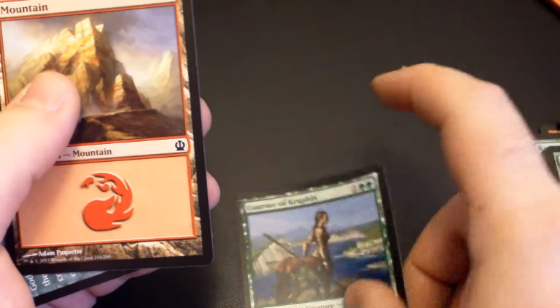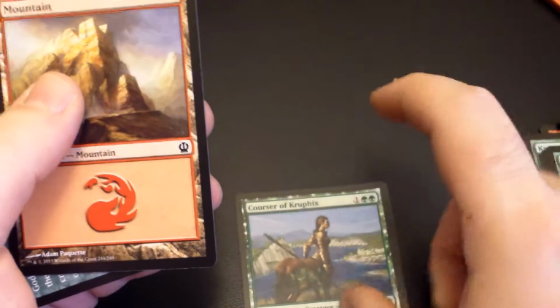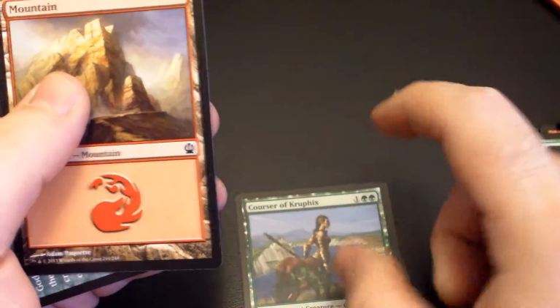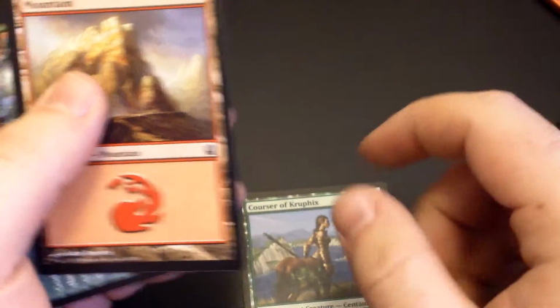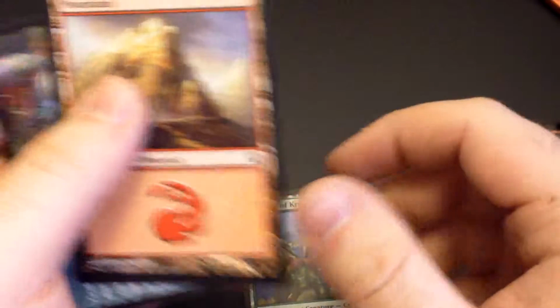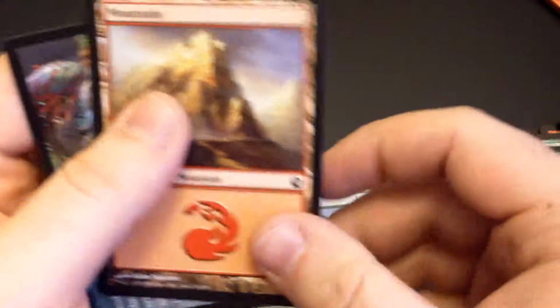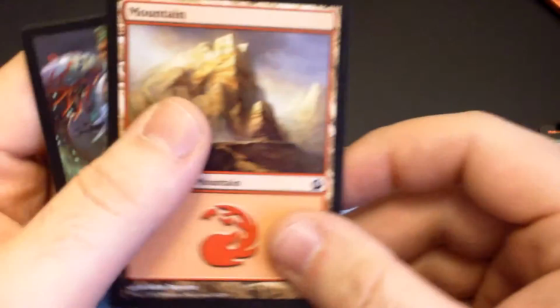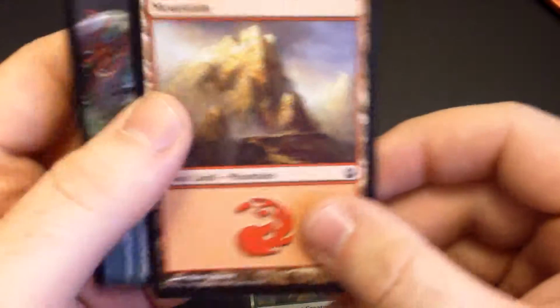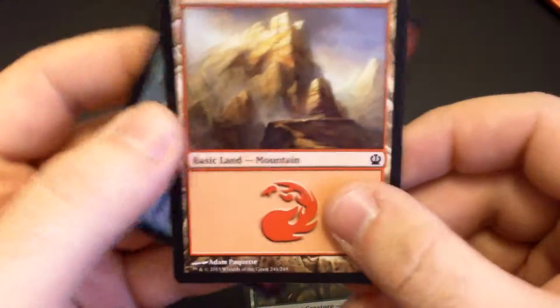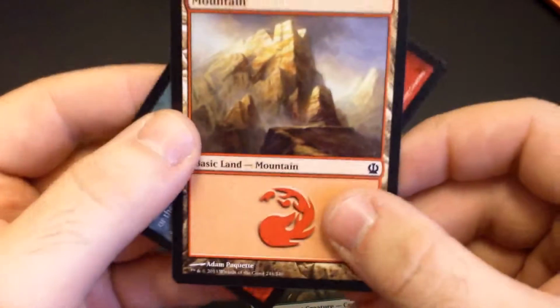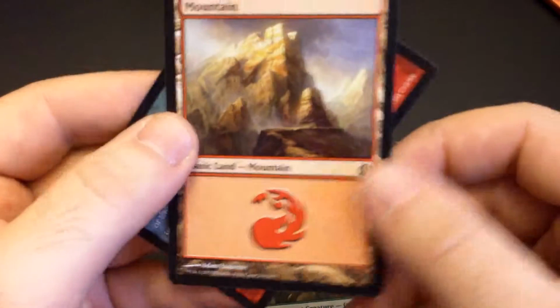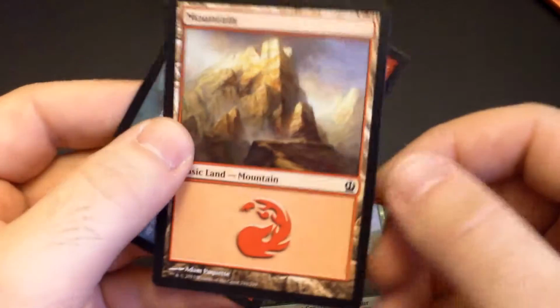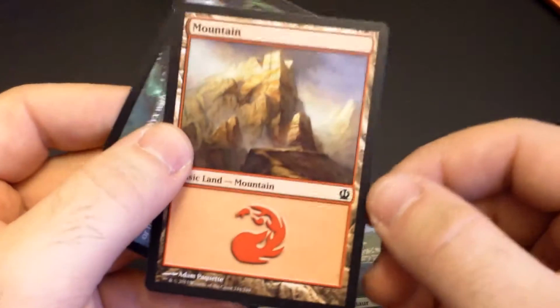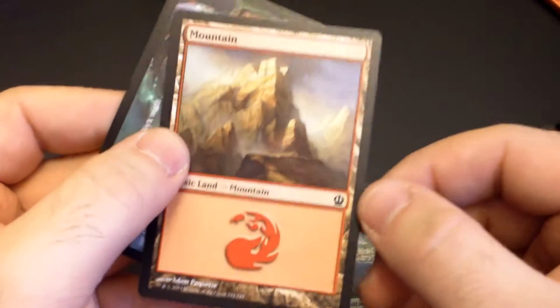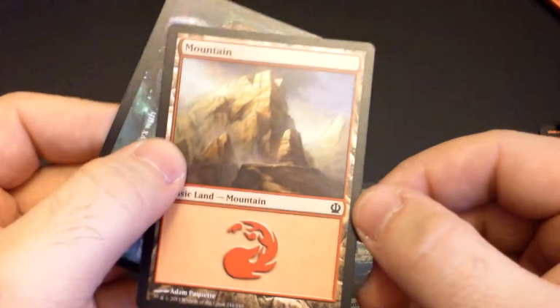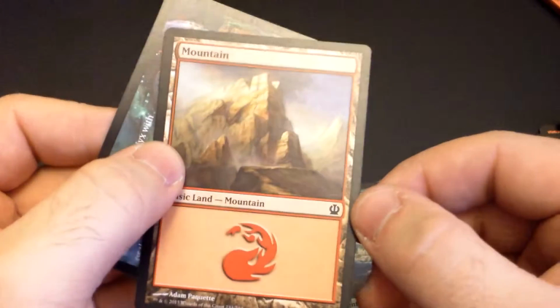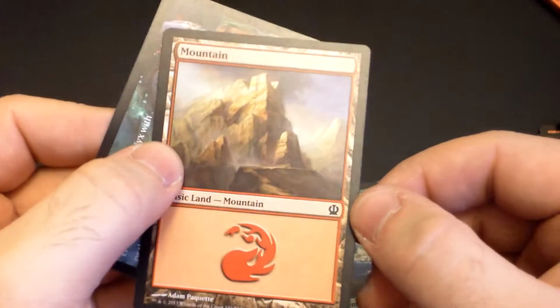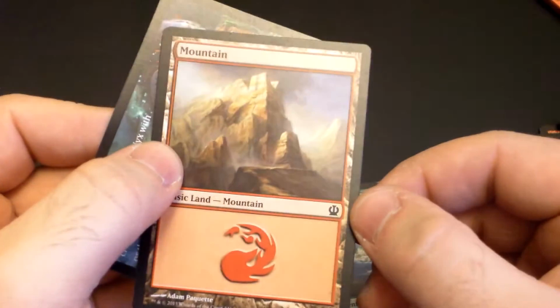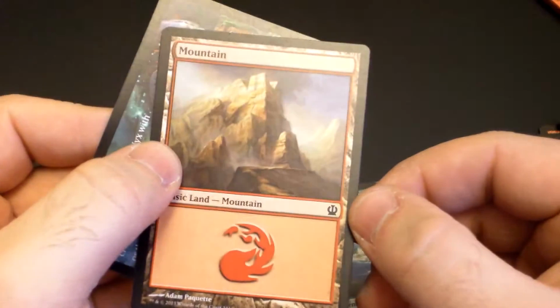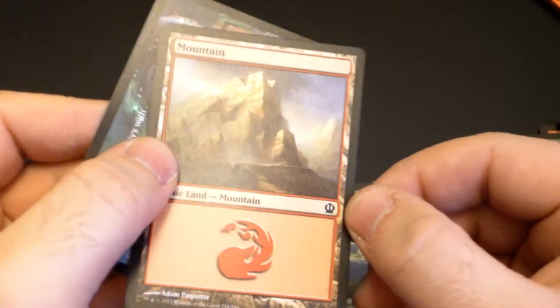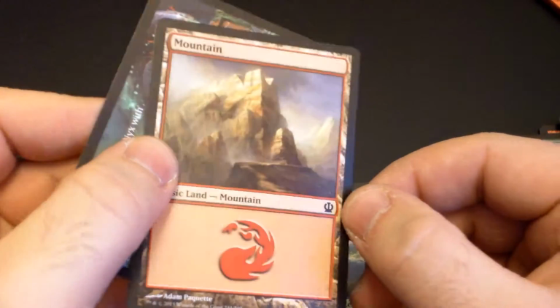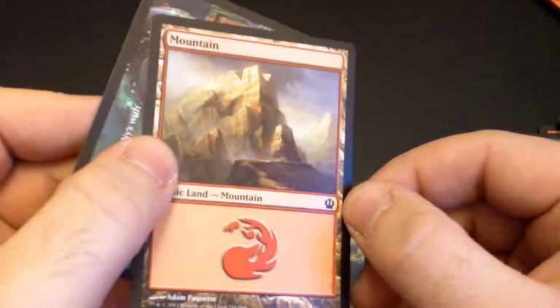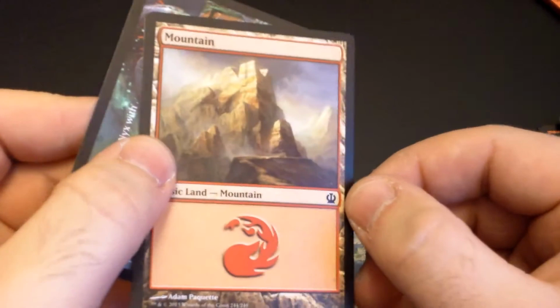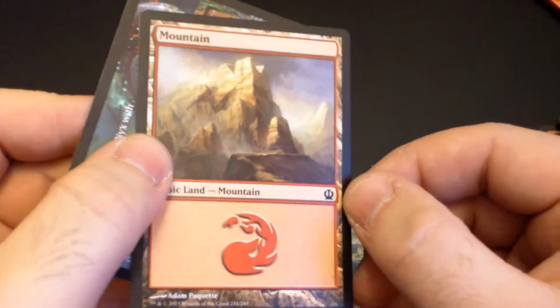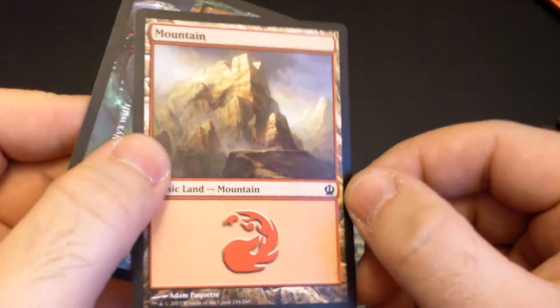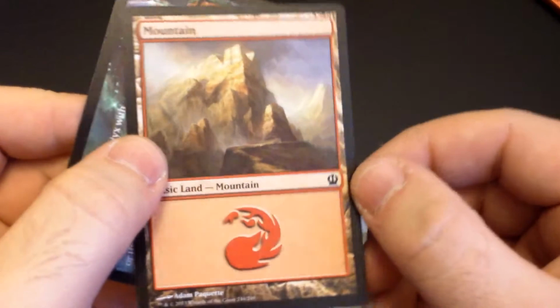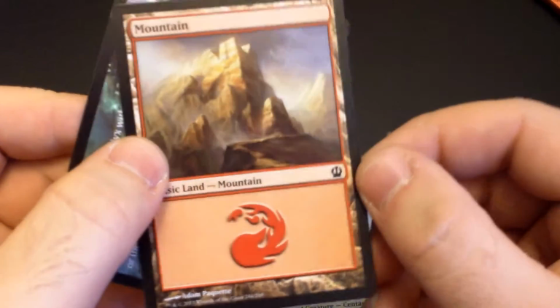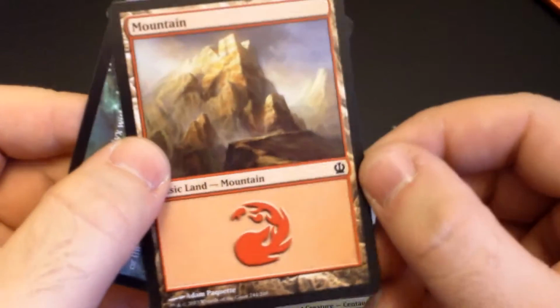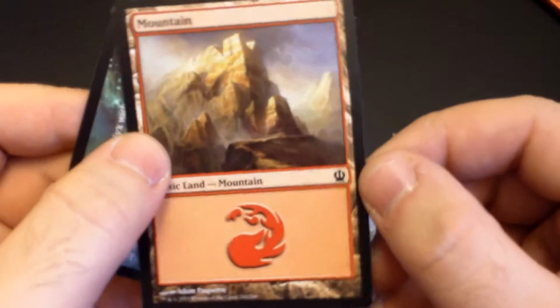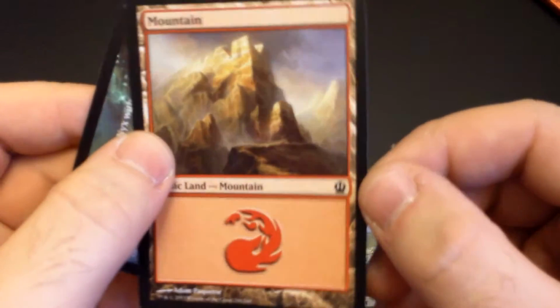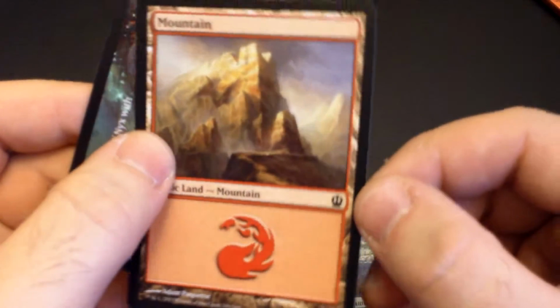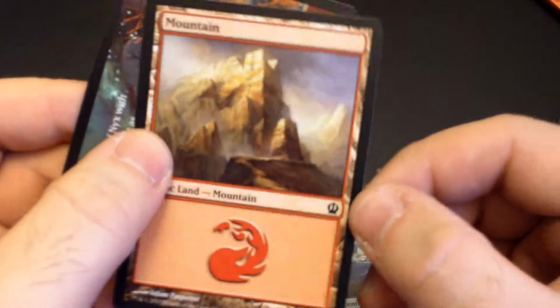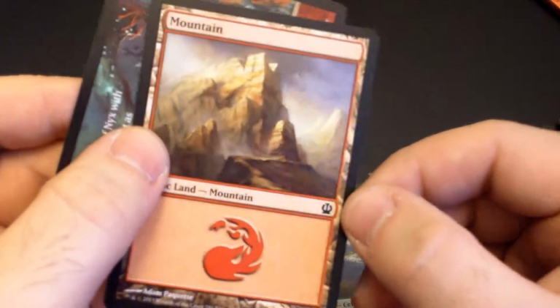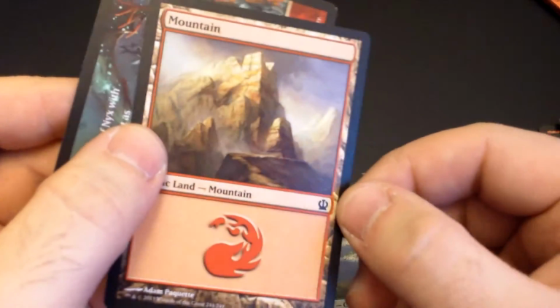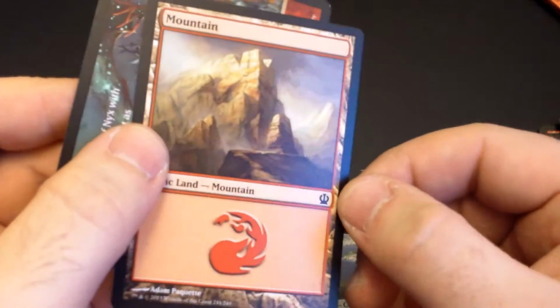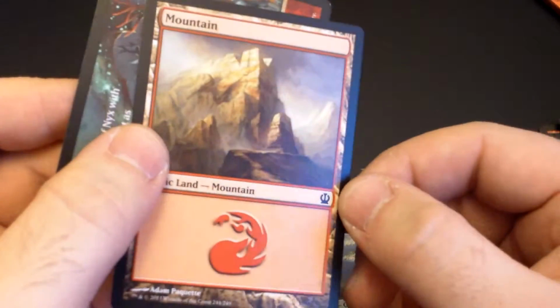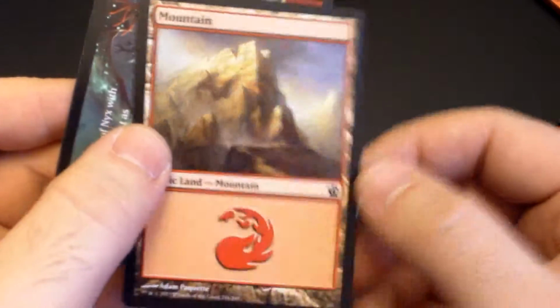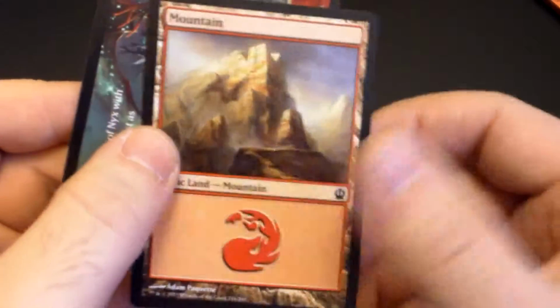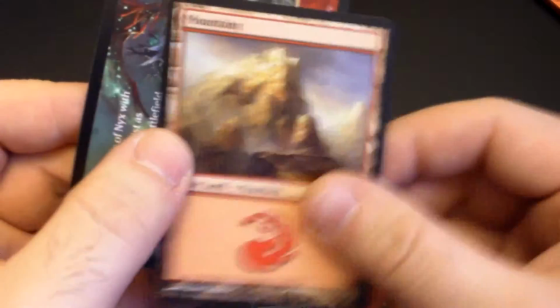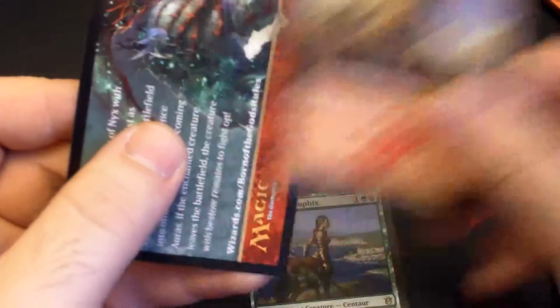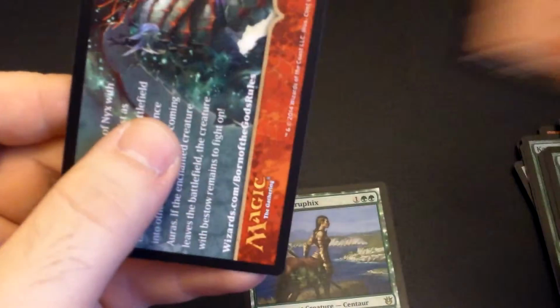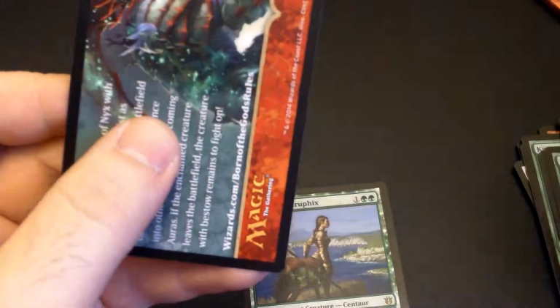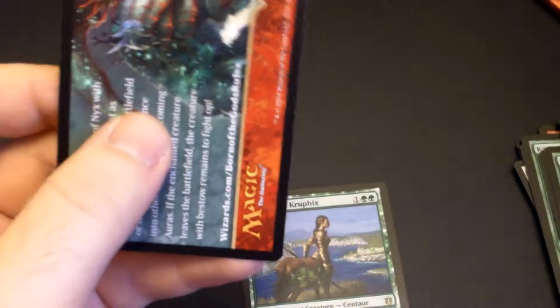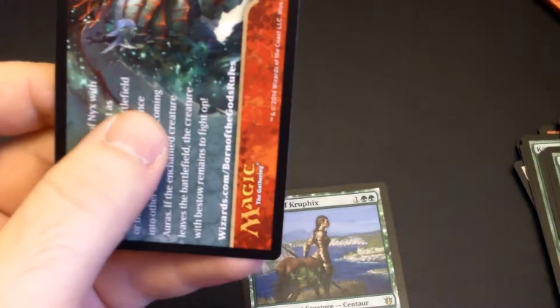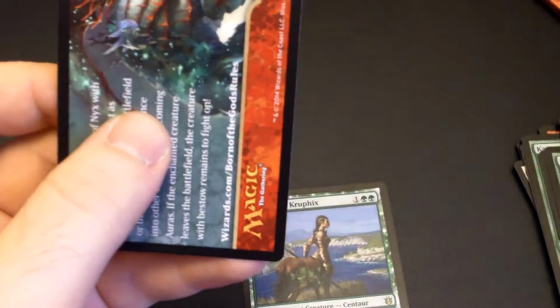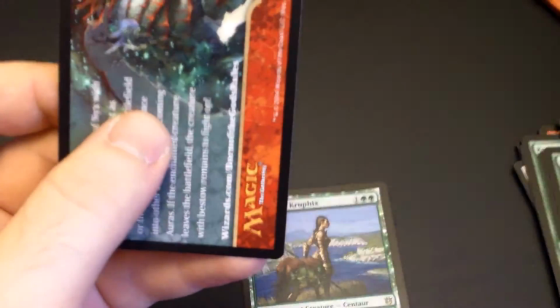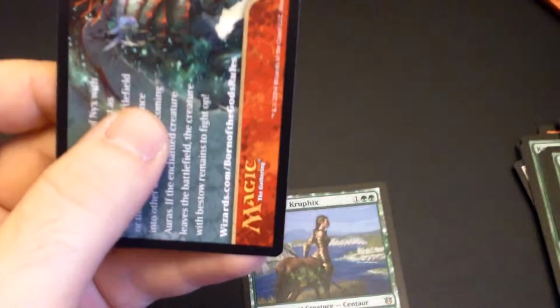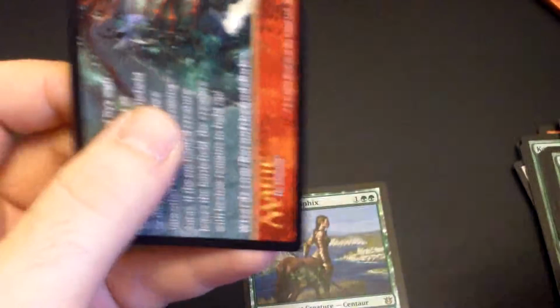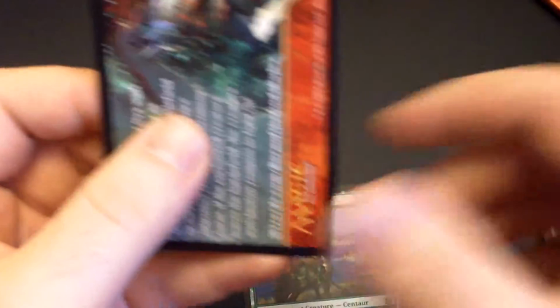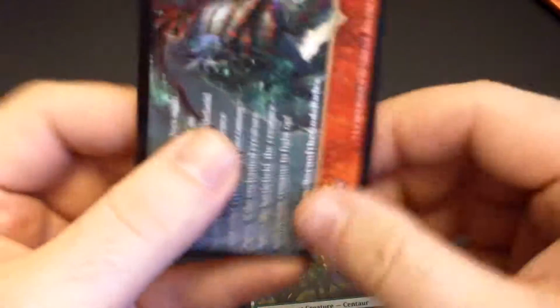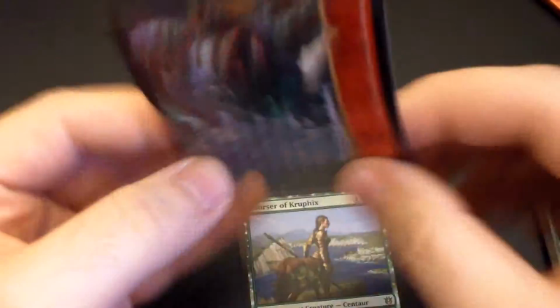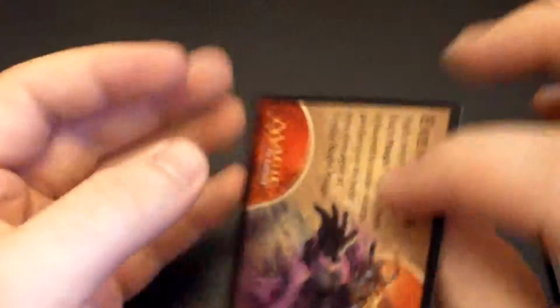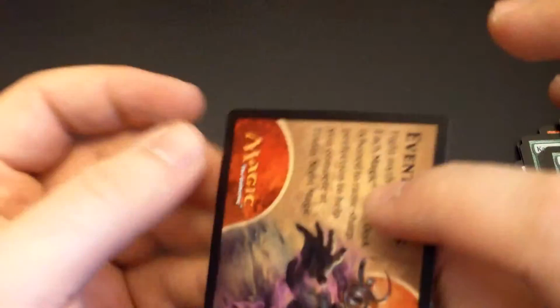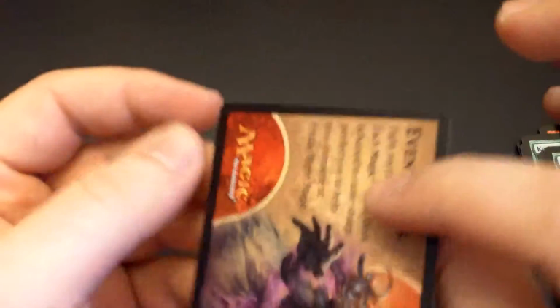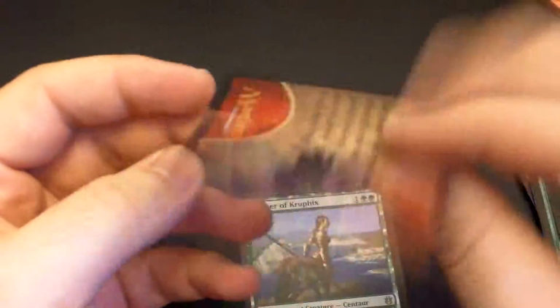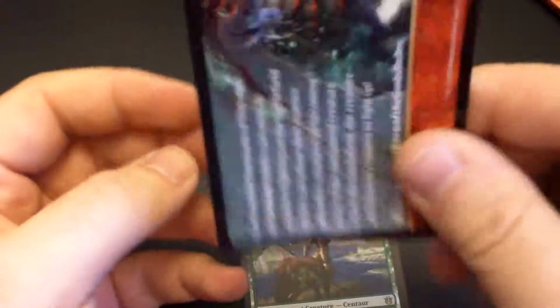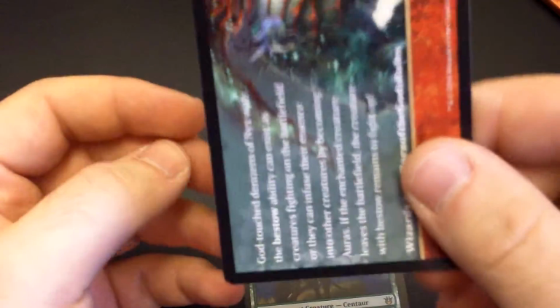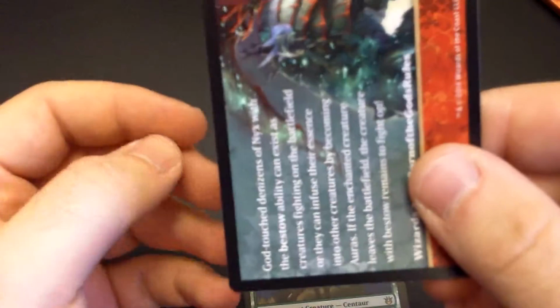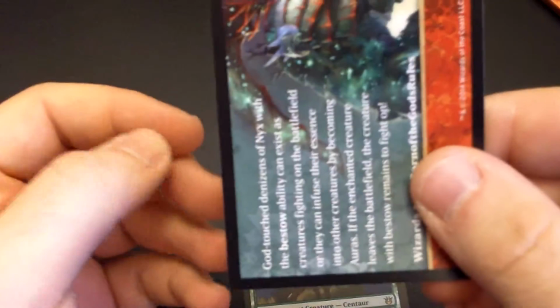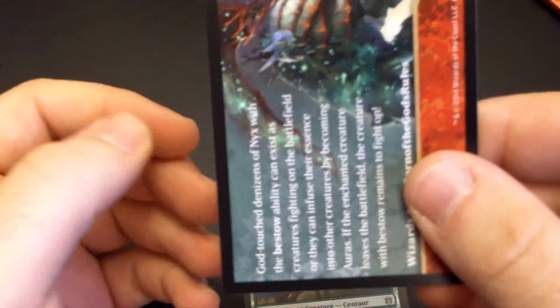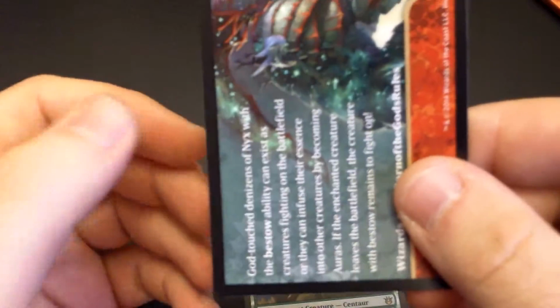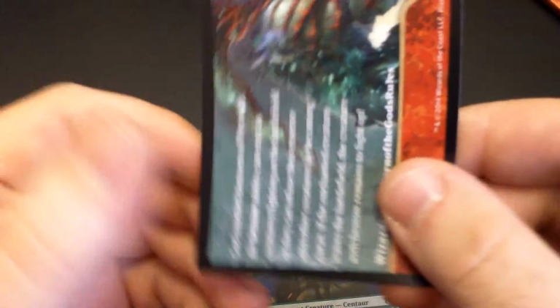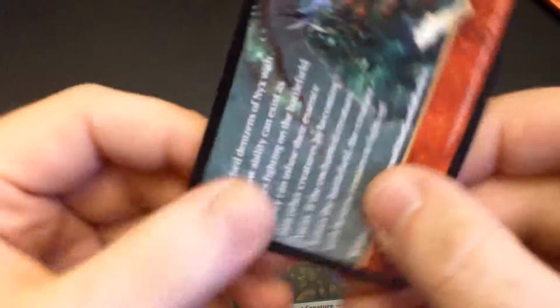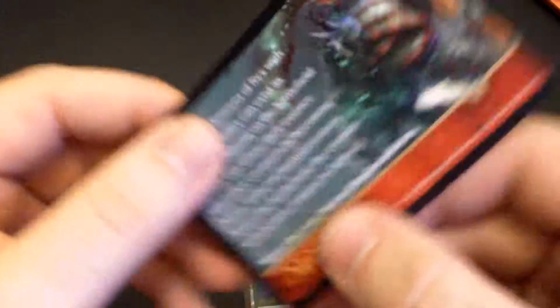But to finish this off, we have a Mountain — again, one of my favorite cards to play — and we have a Tip Card.